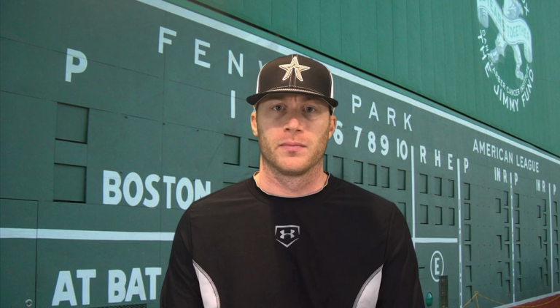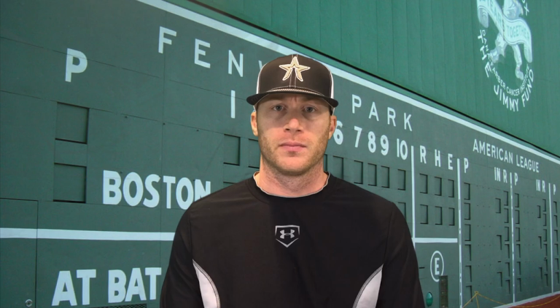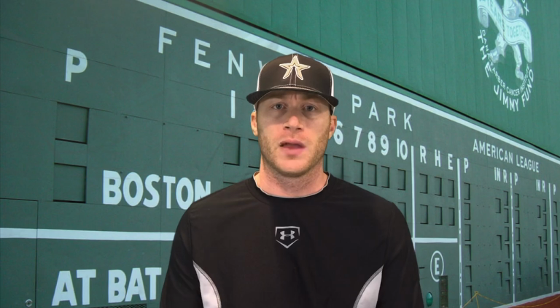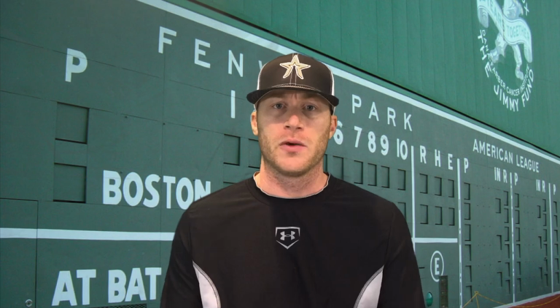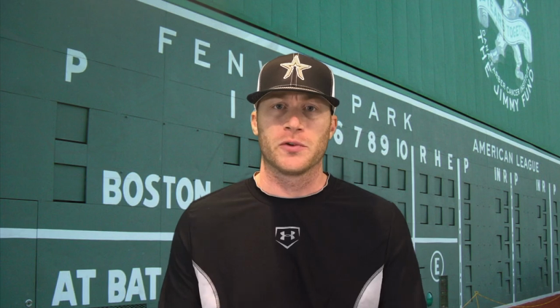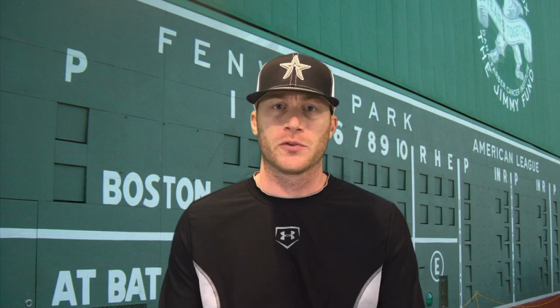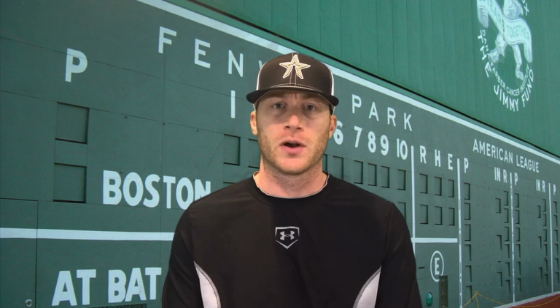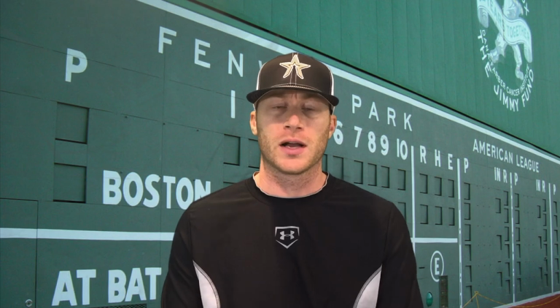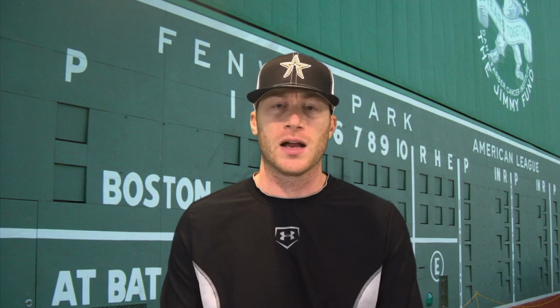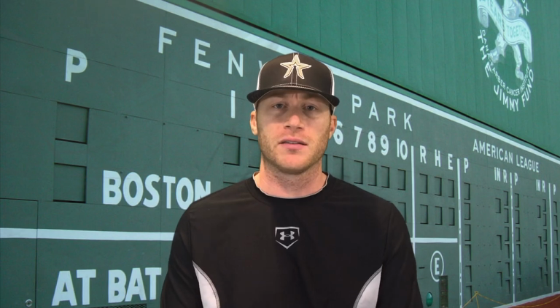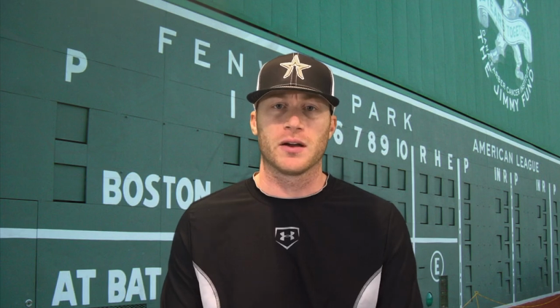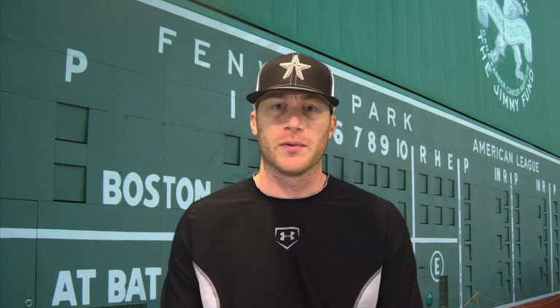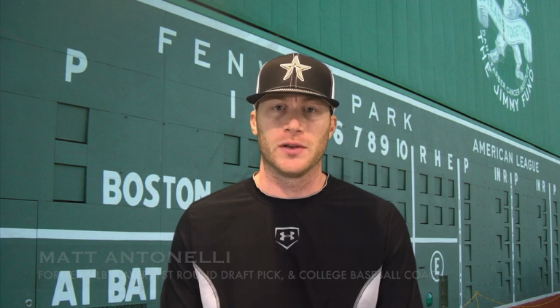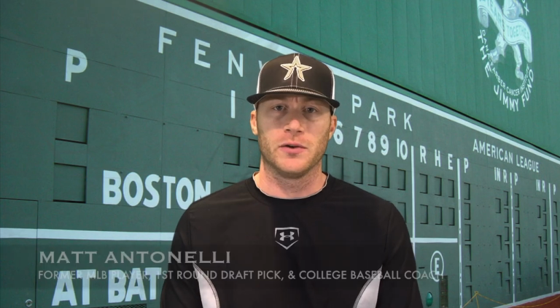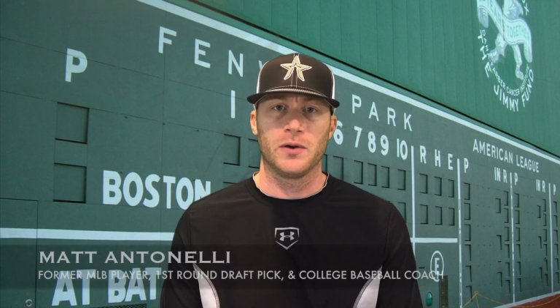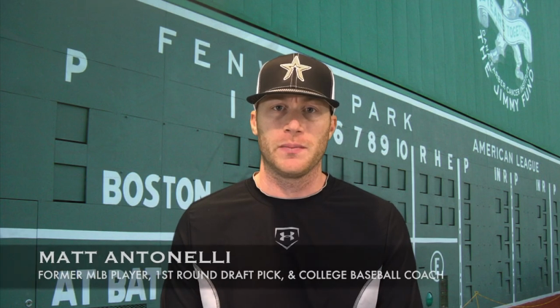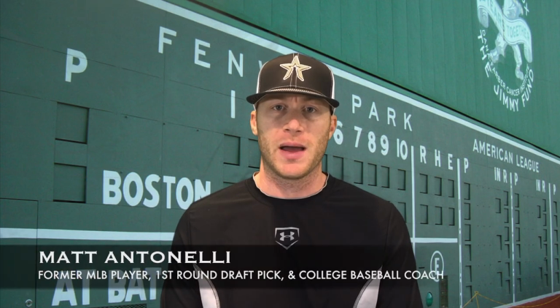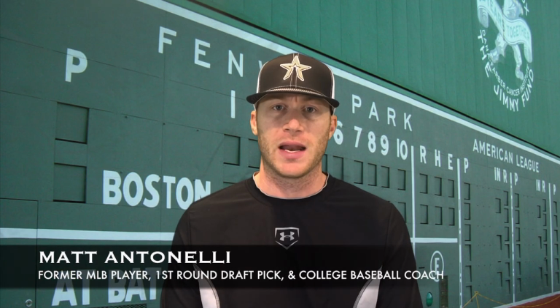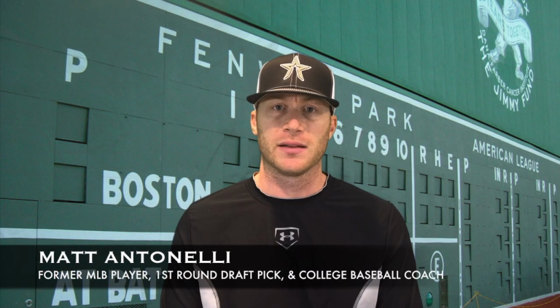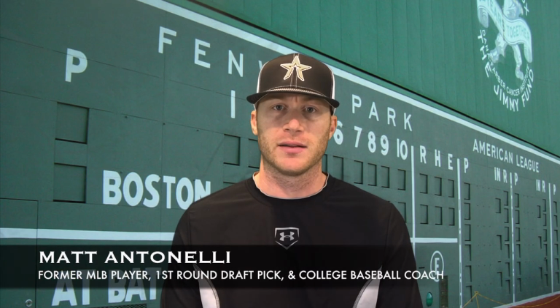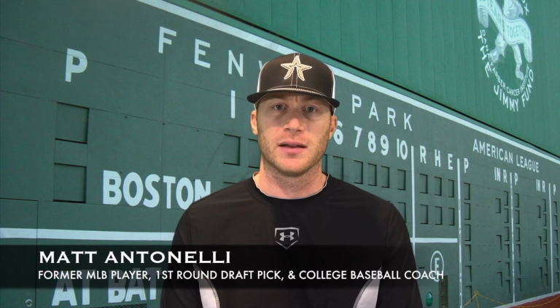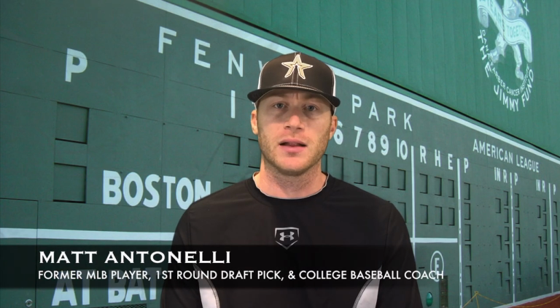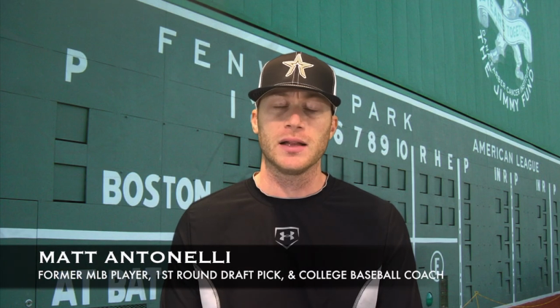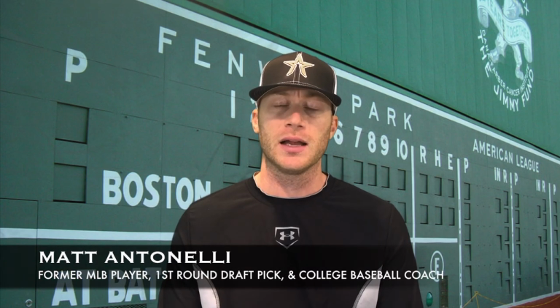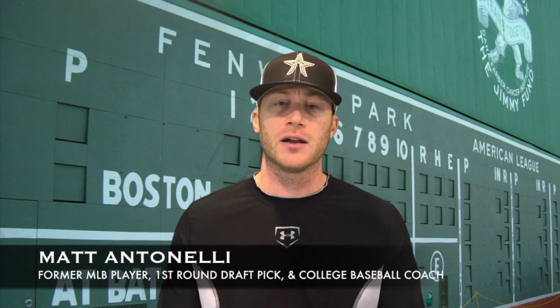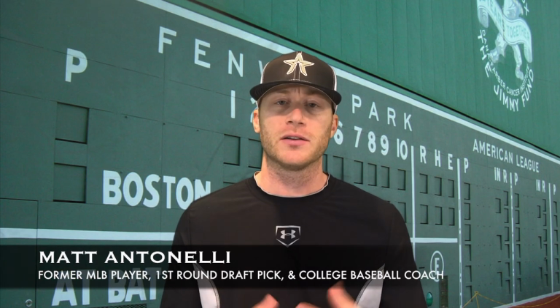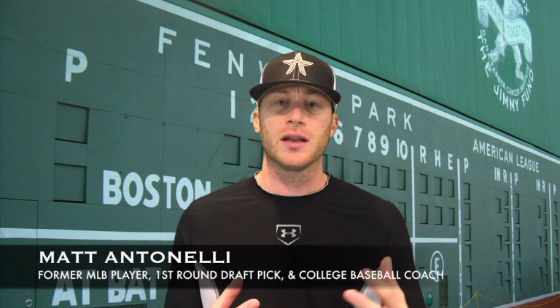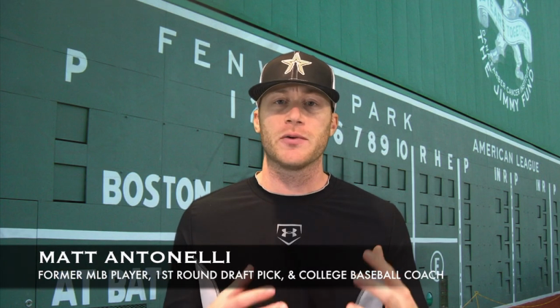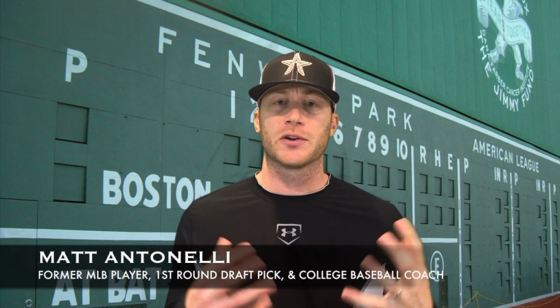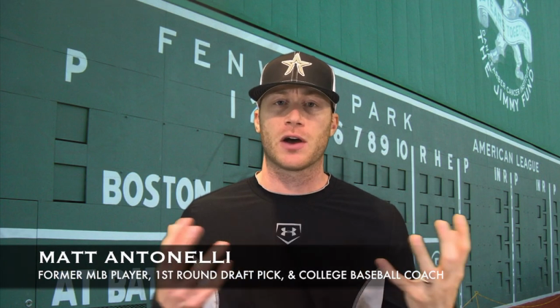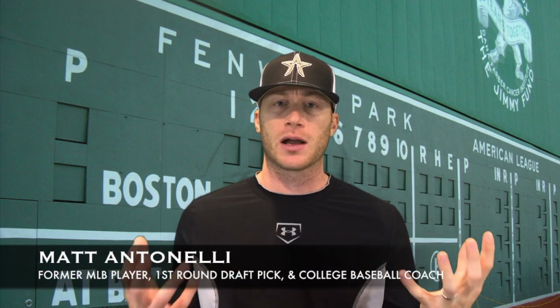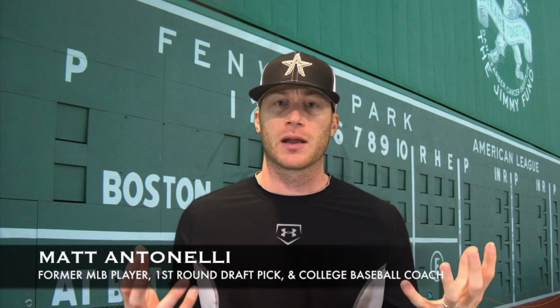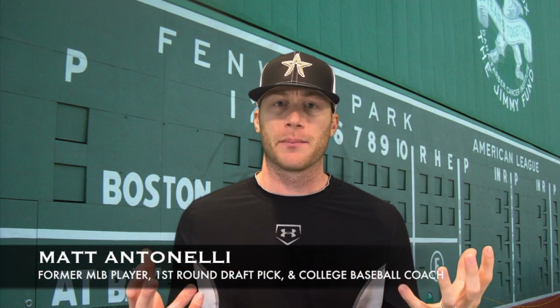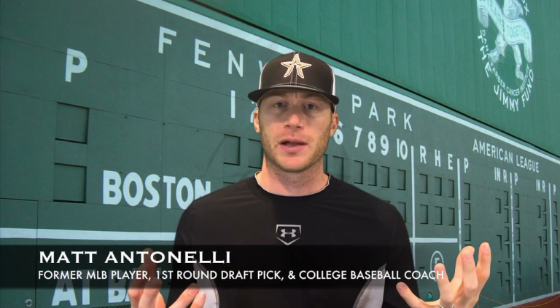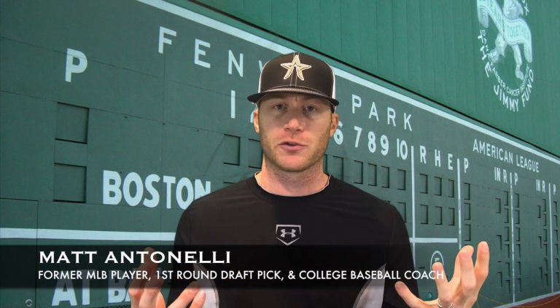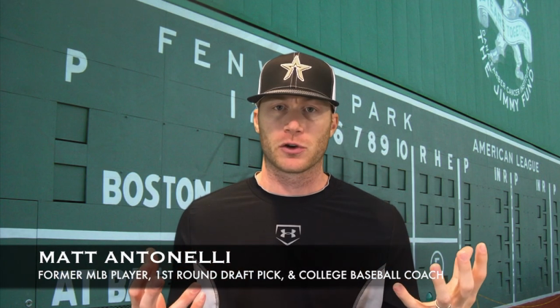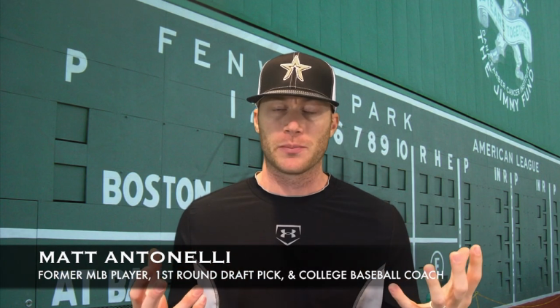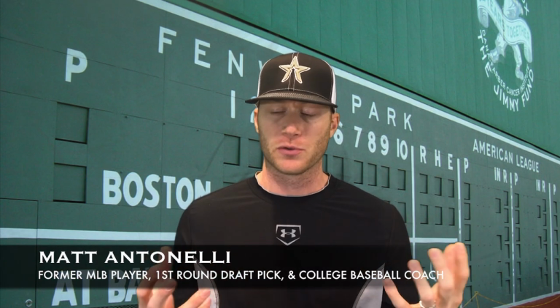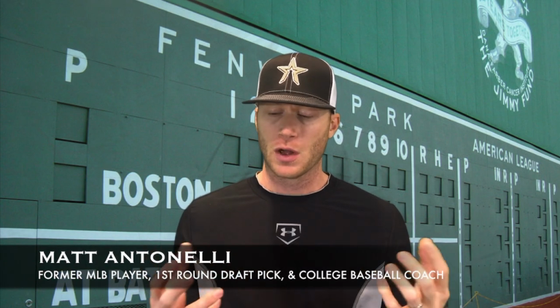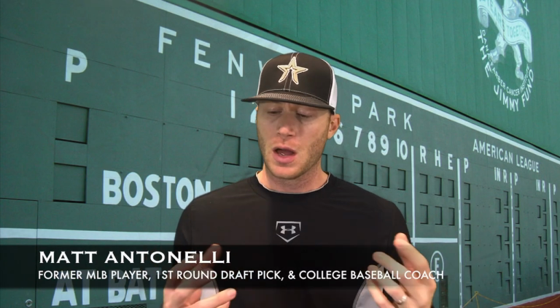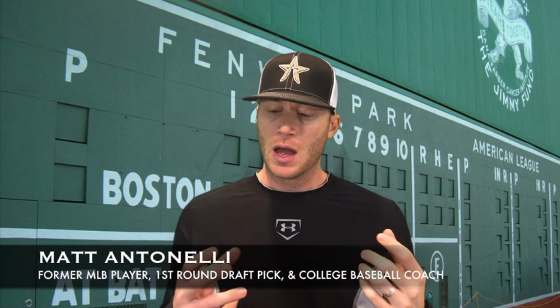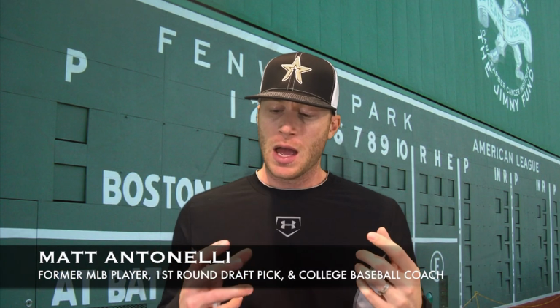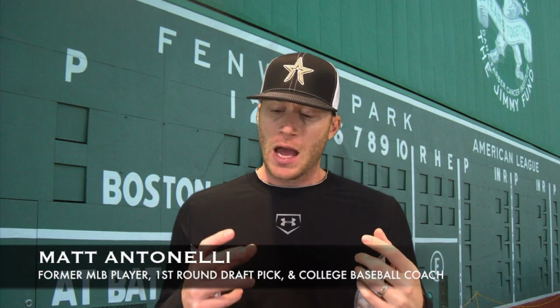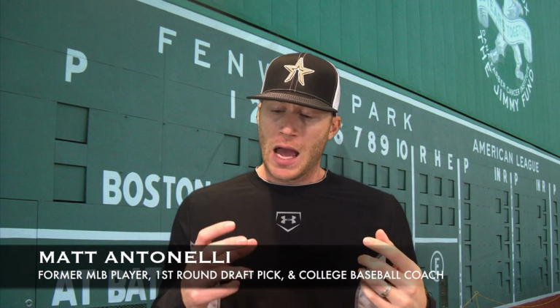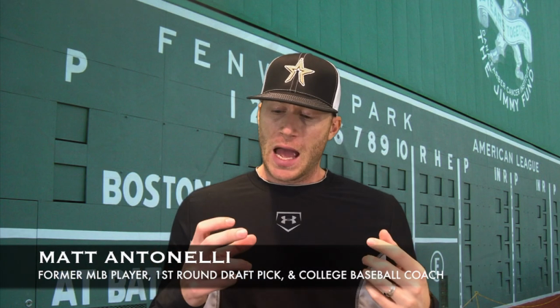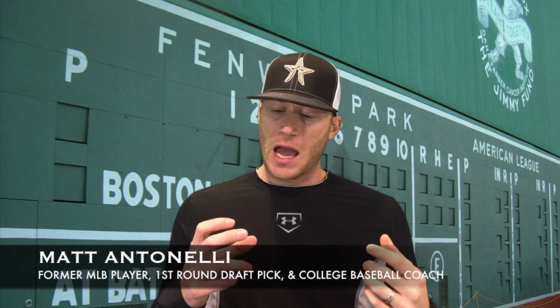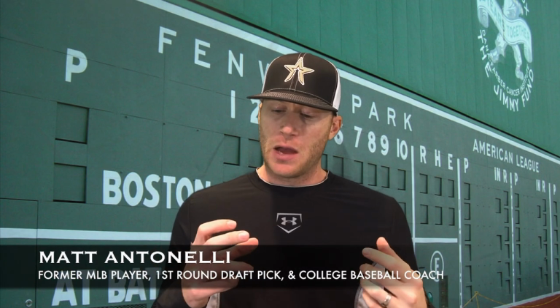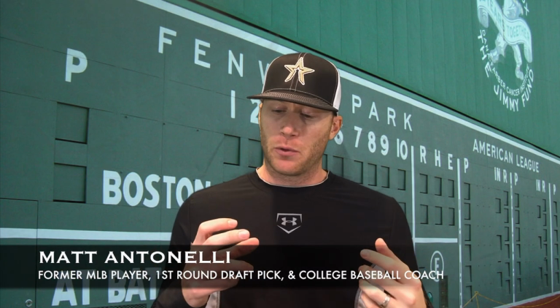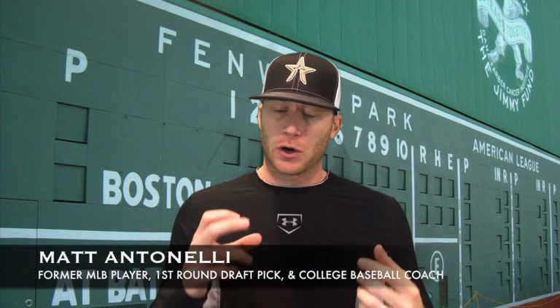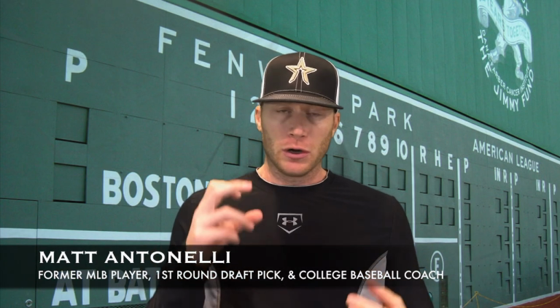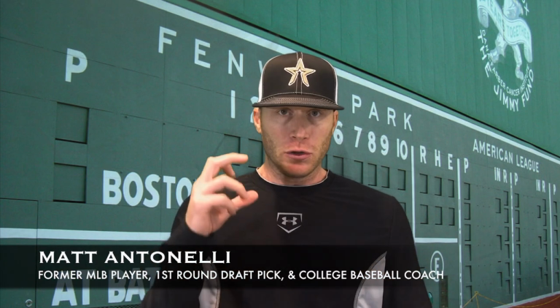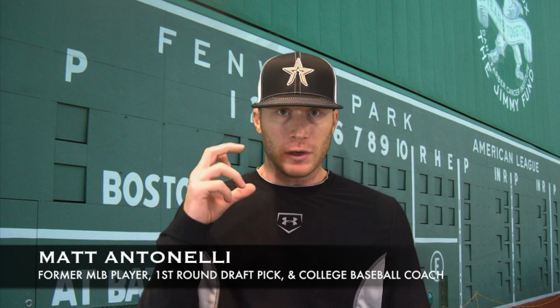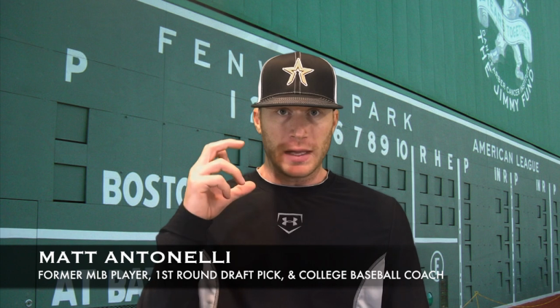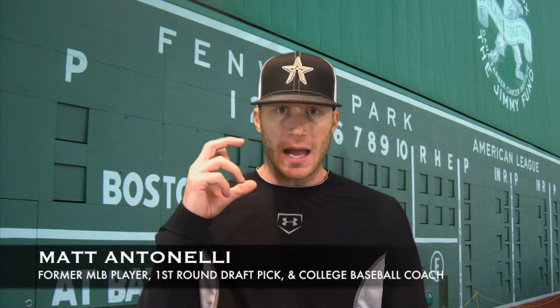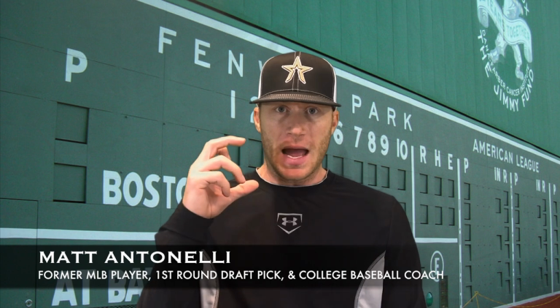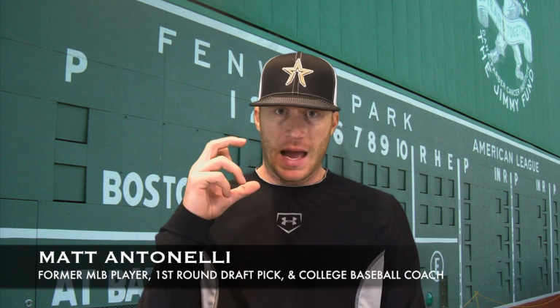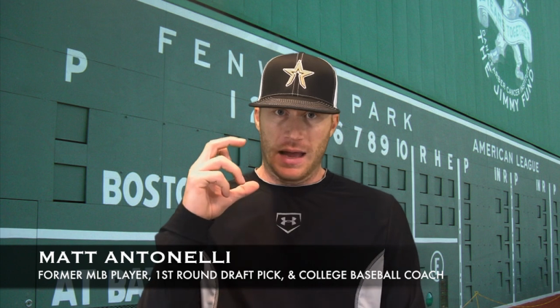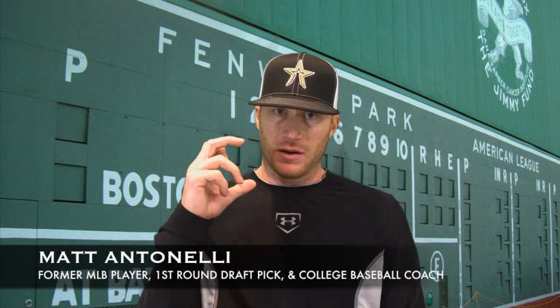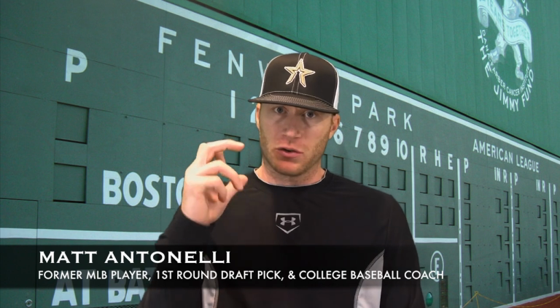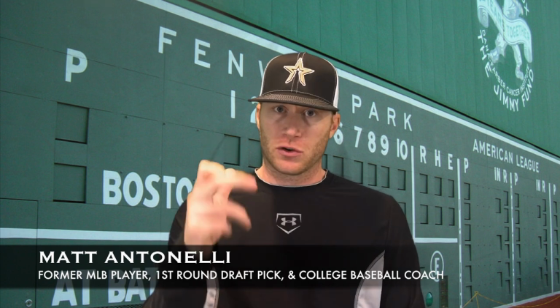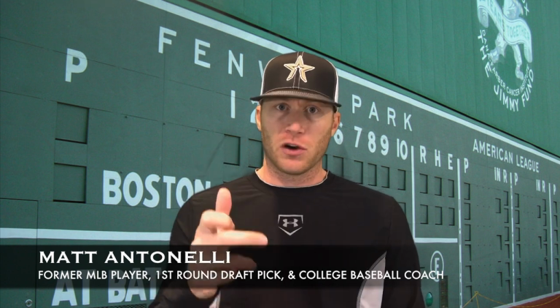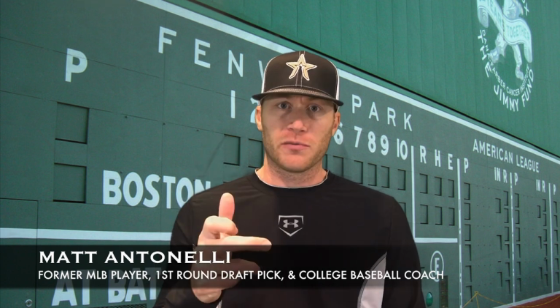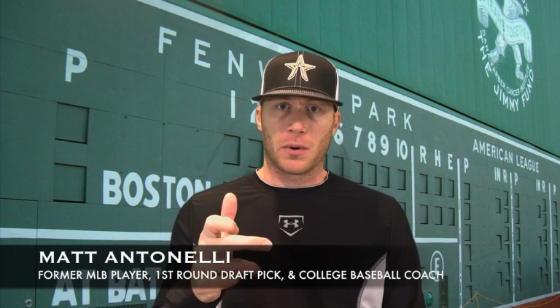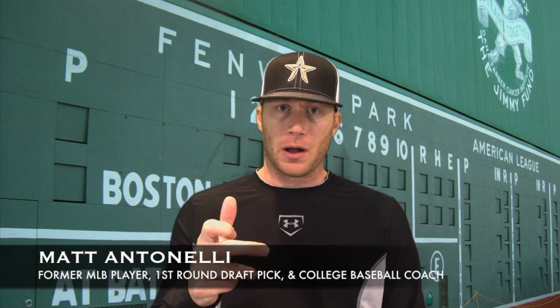Hey, what's going on guys? How we doing? Matt Antonelli here. Today we're talking pitch grips and we're going to look at curveball.